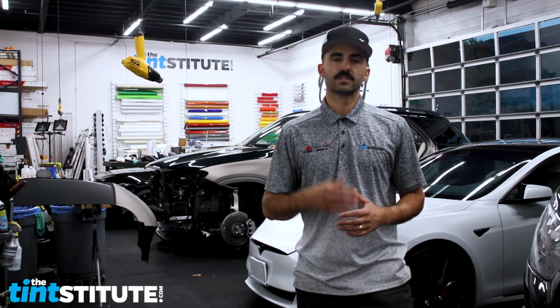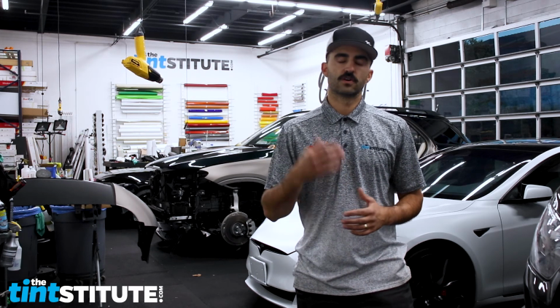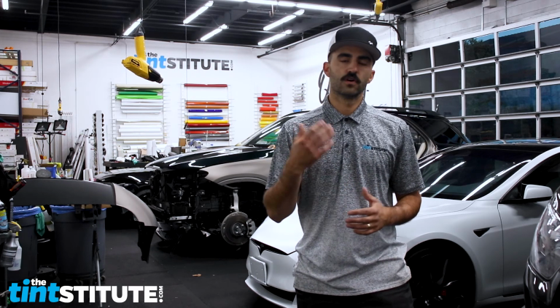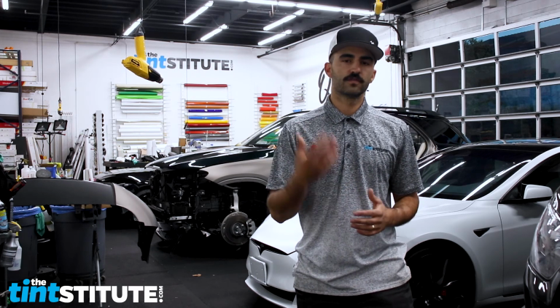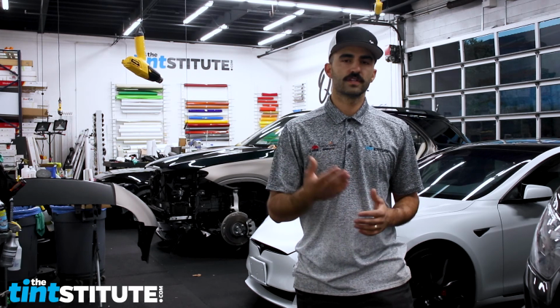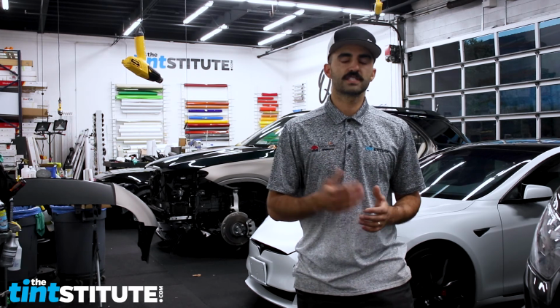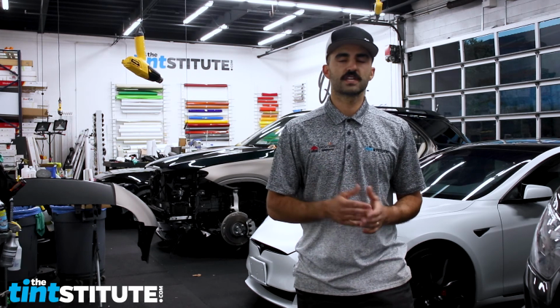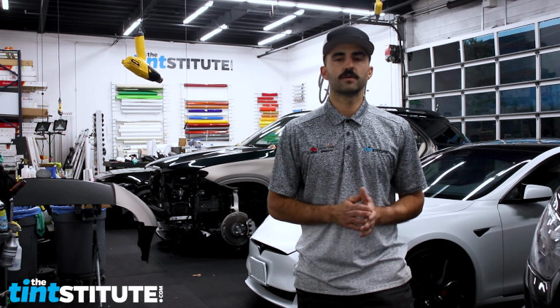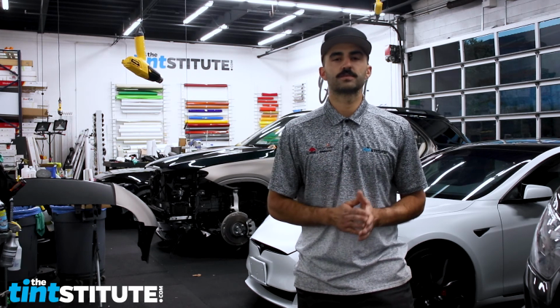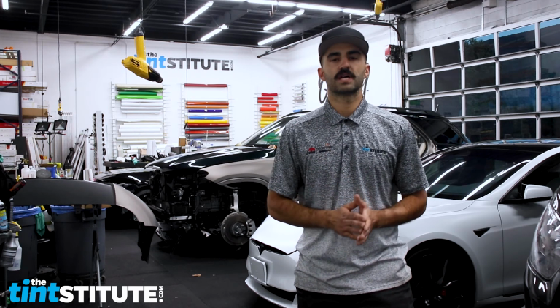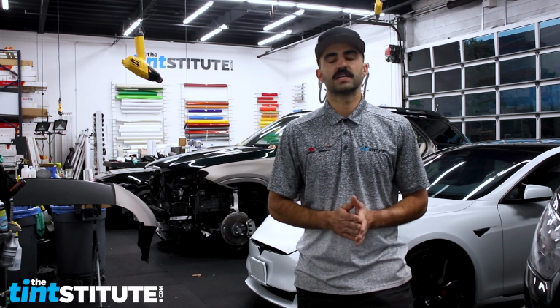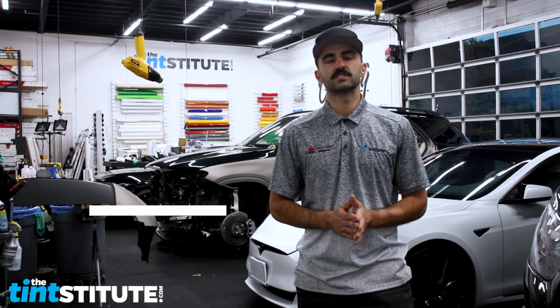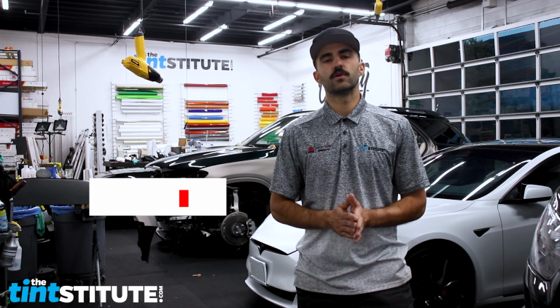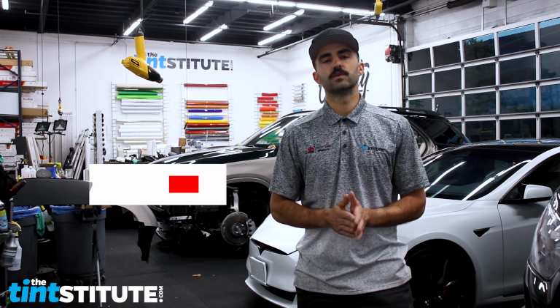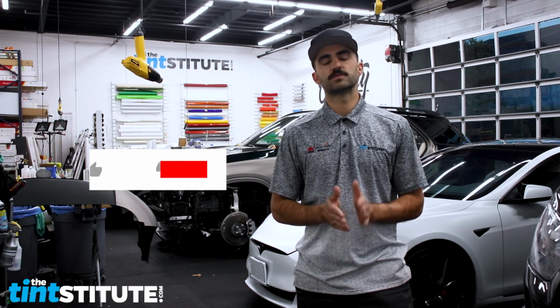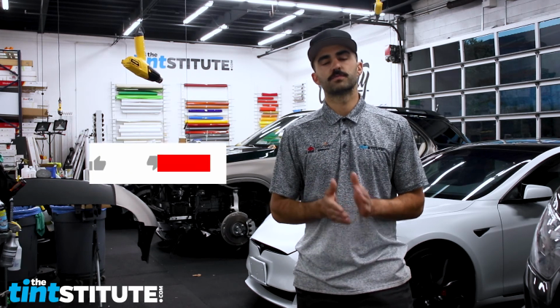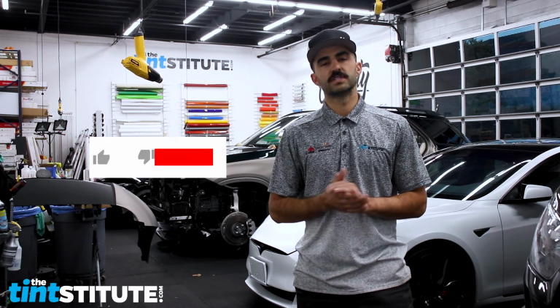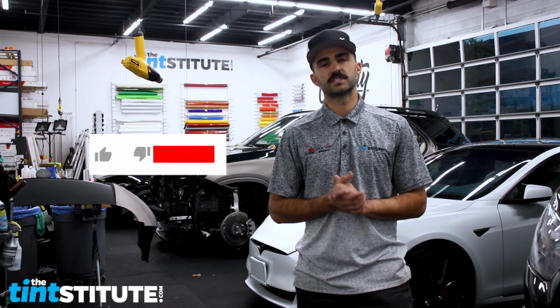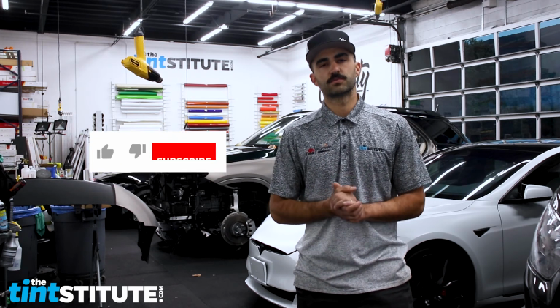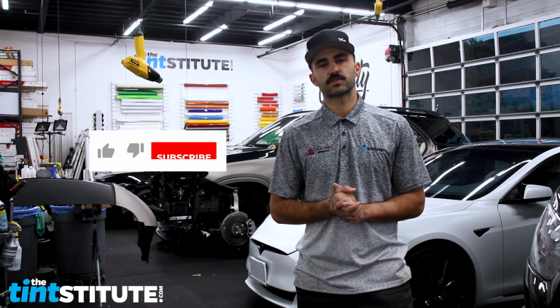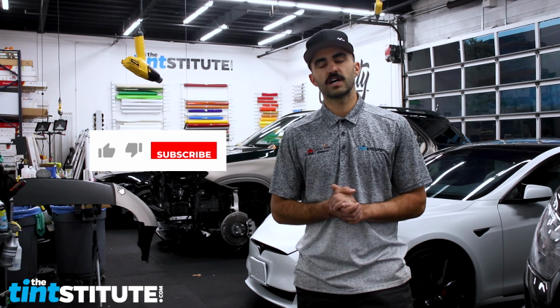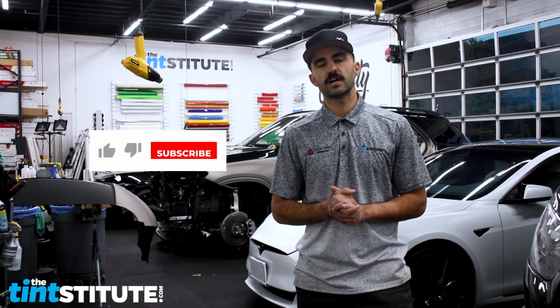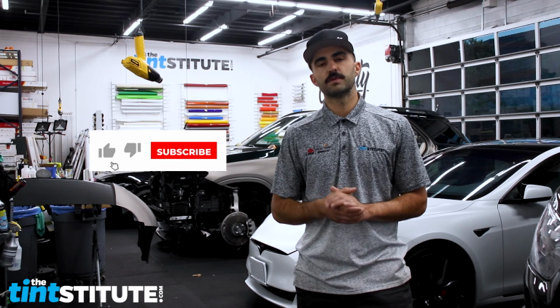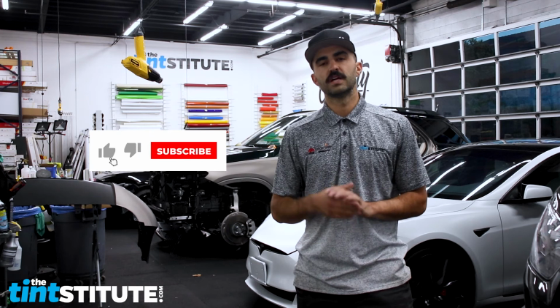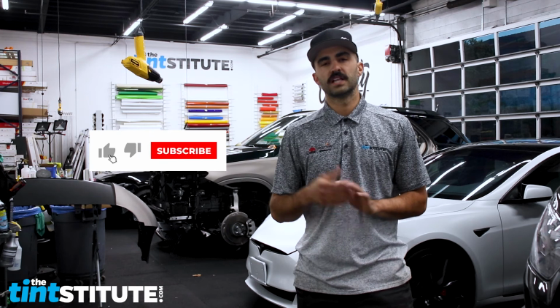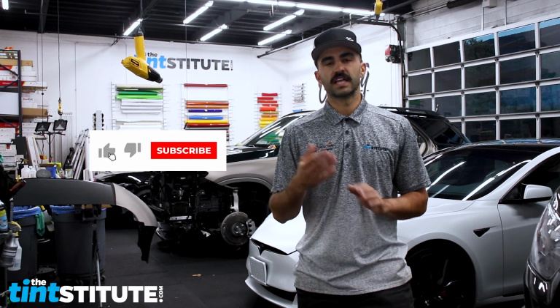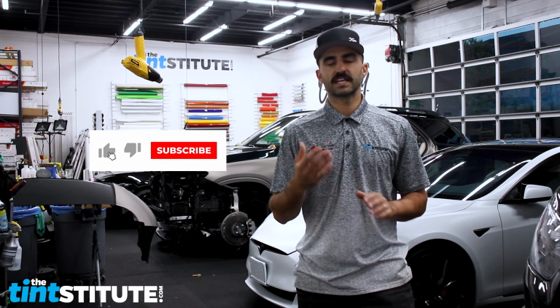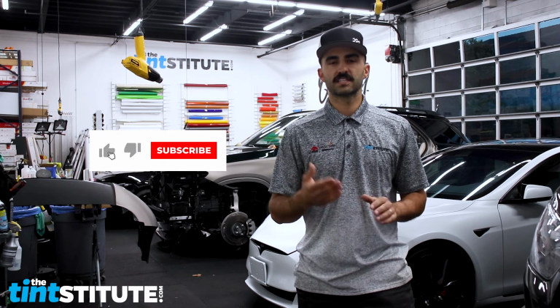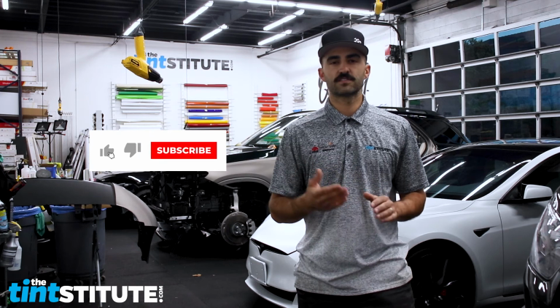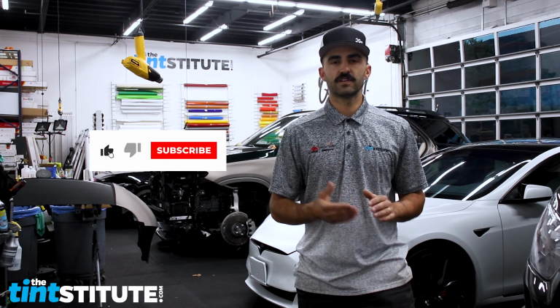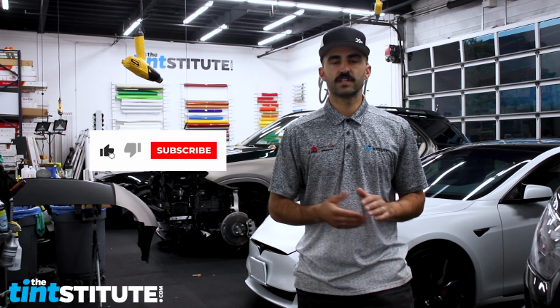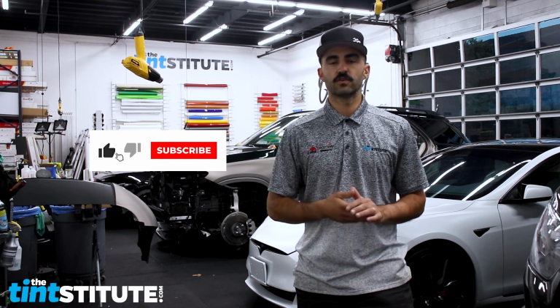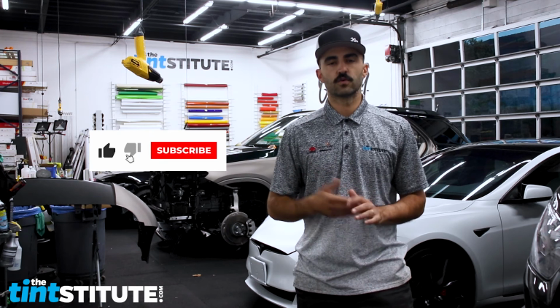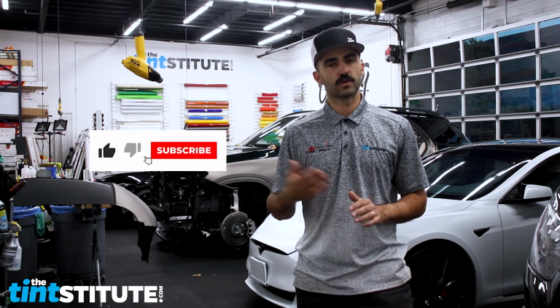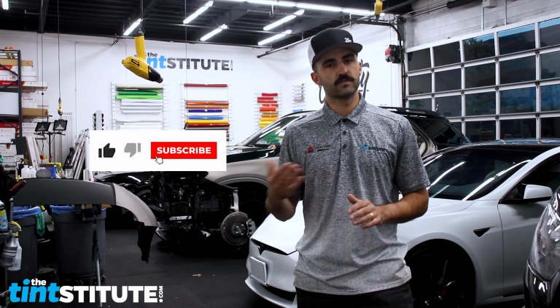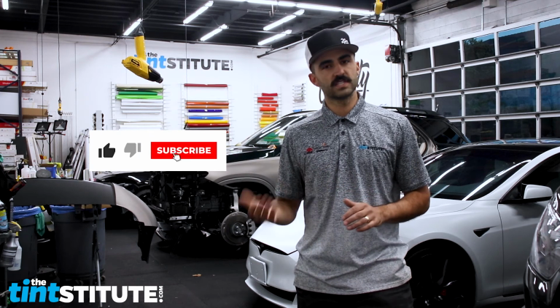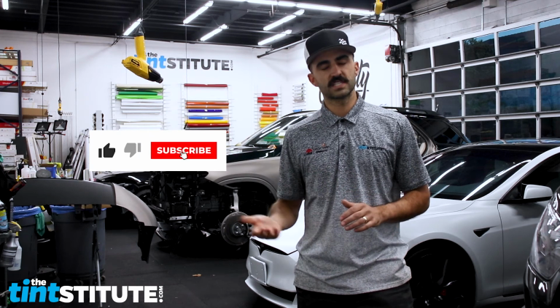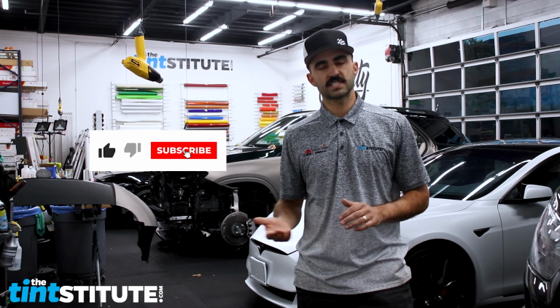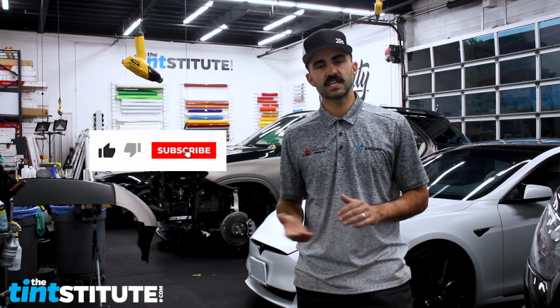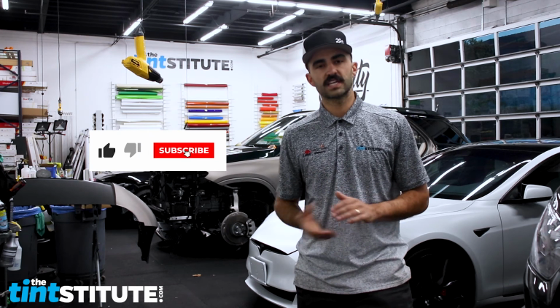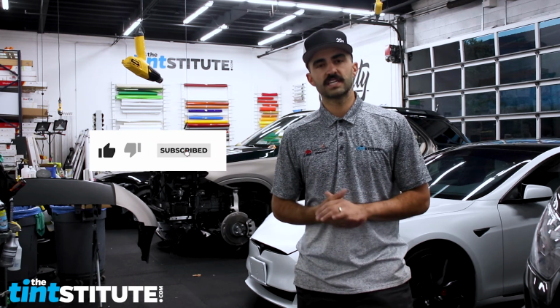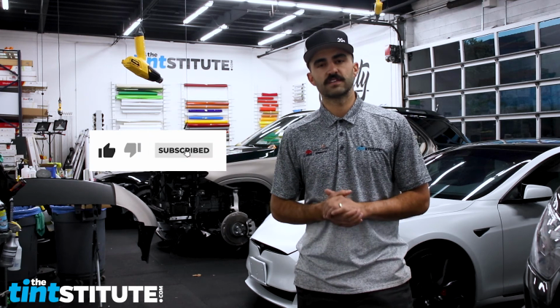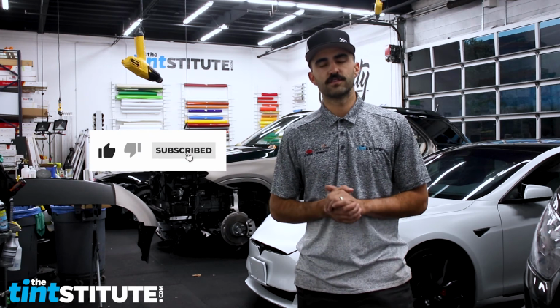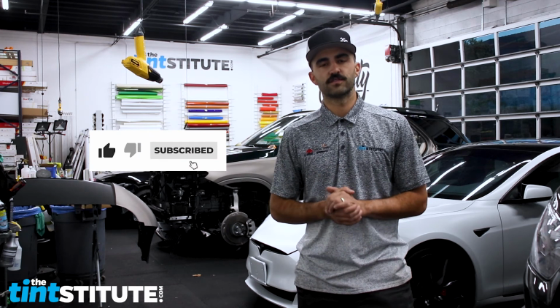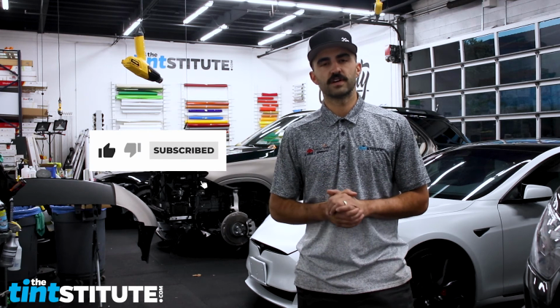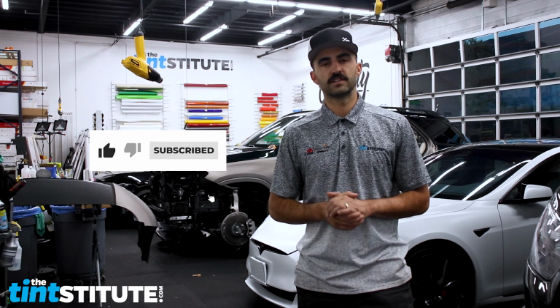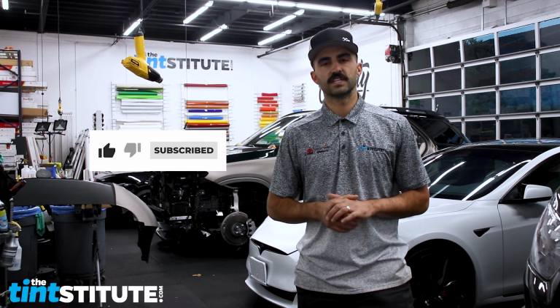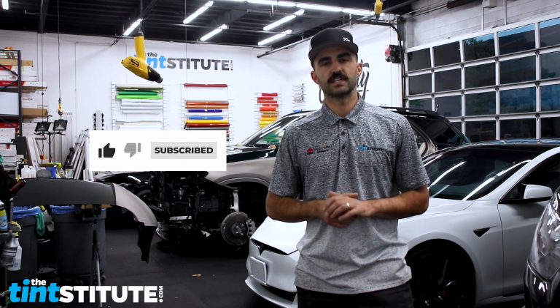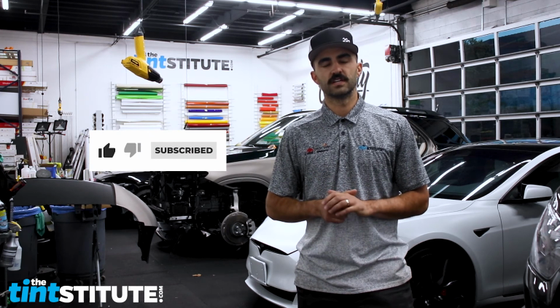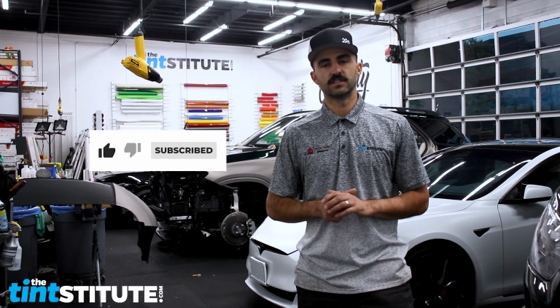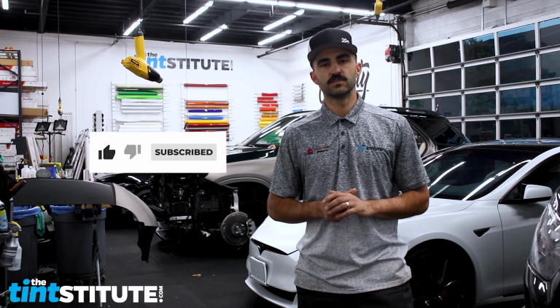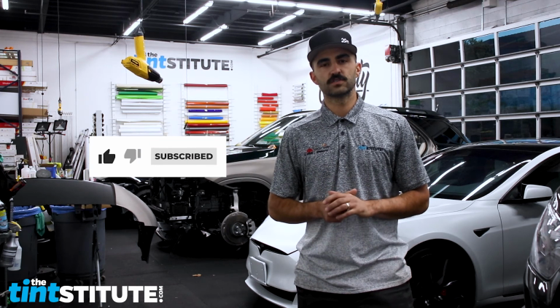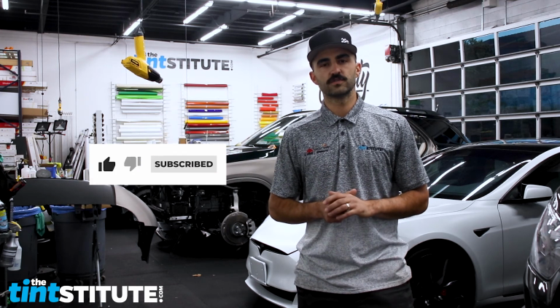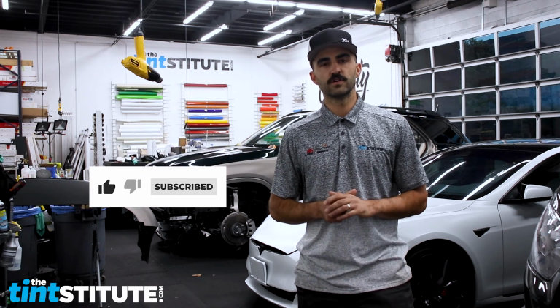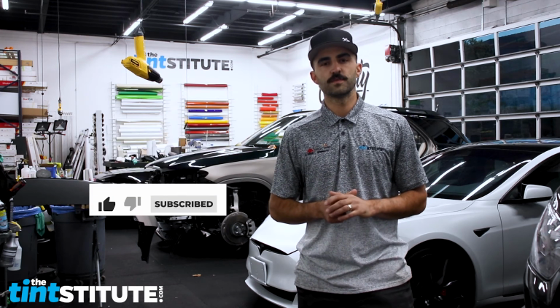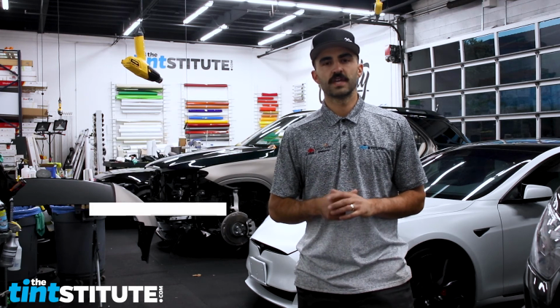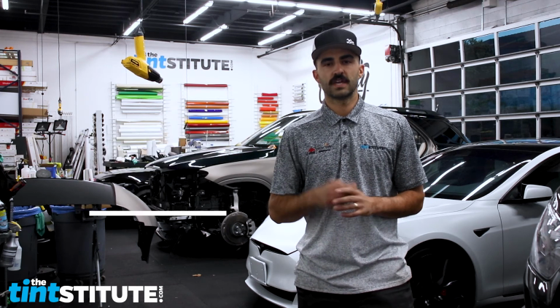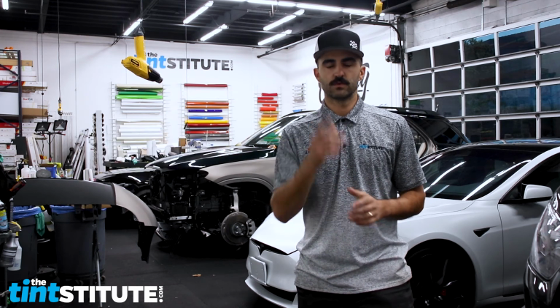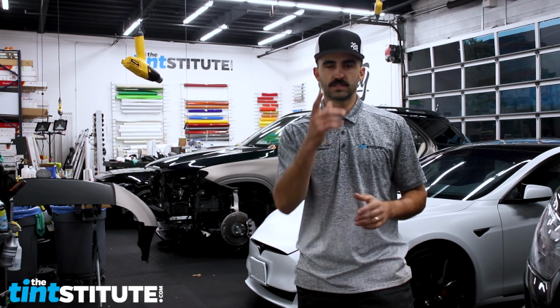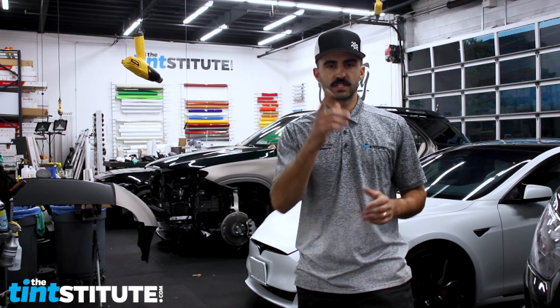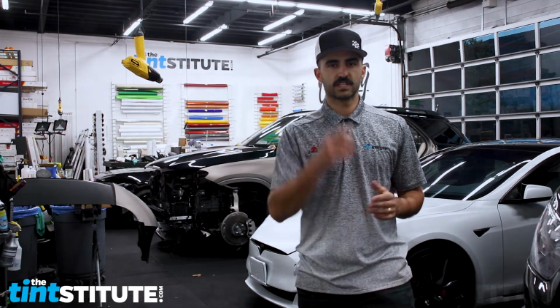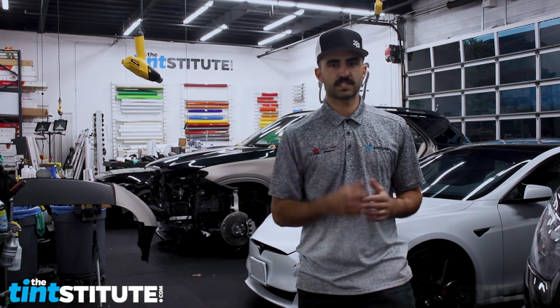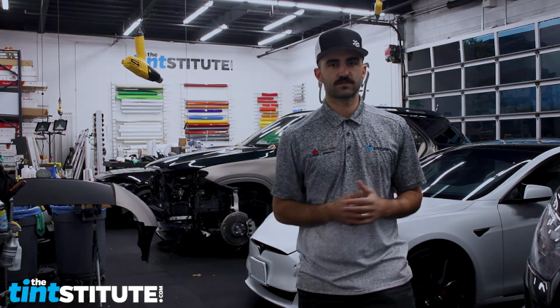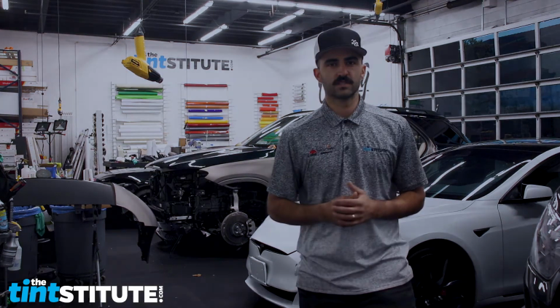Hopefully this helps. As always, please subscribe, like this video, or even dislike it if you found it unhelpful, and we'll see you on the next one.